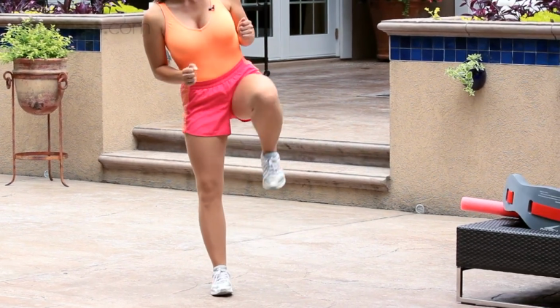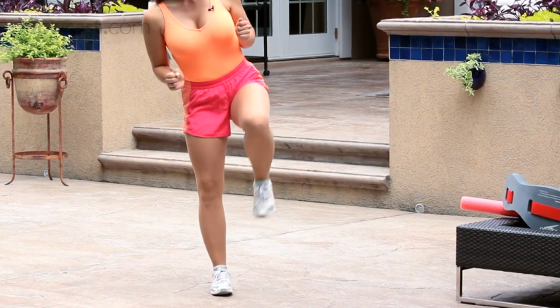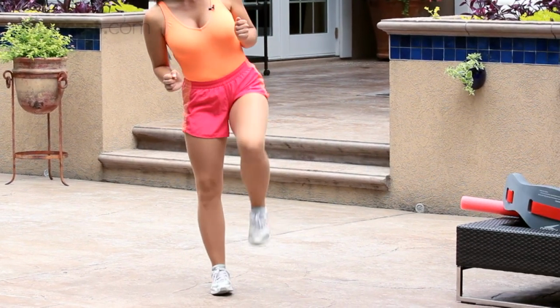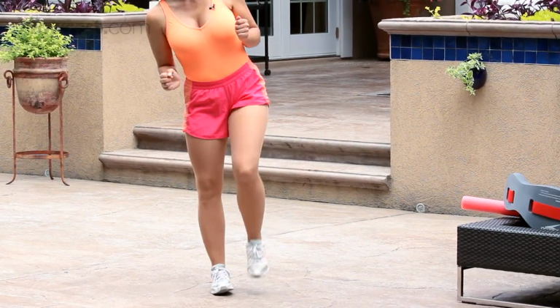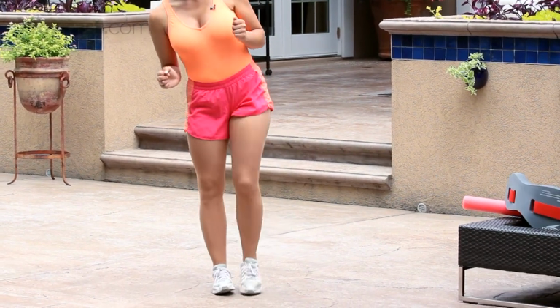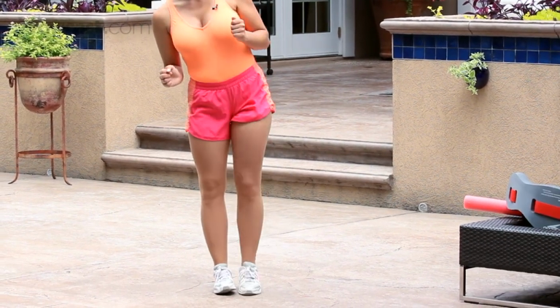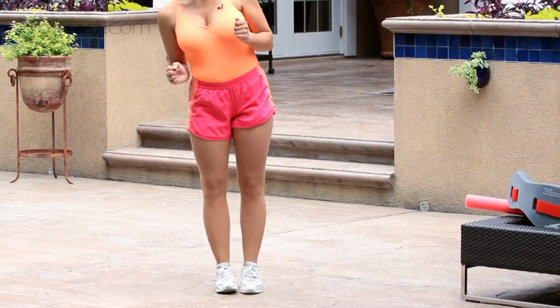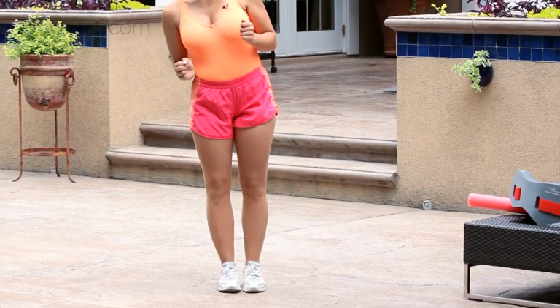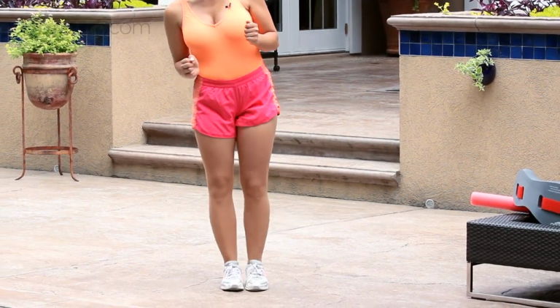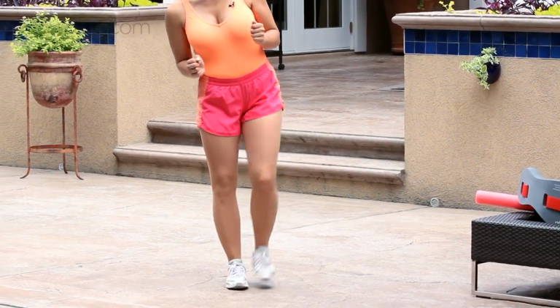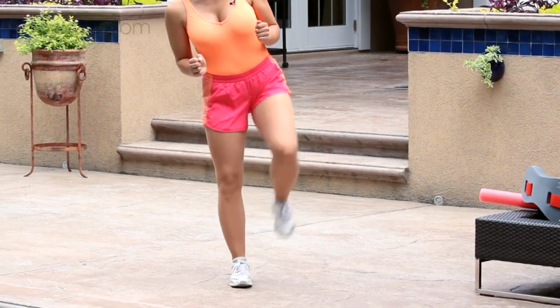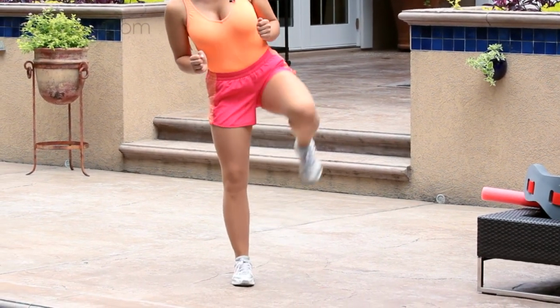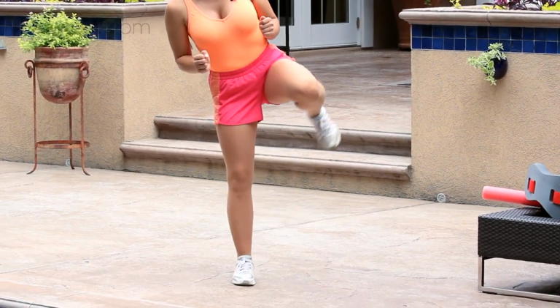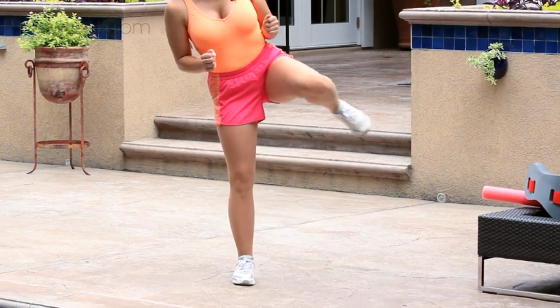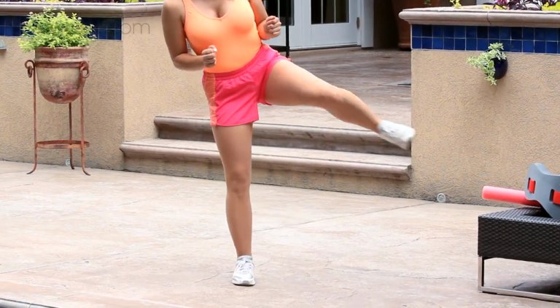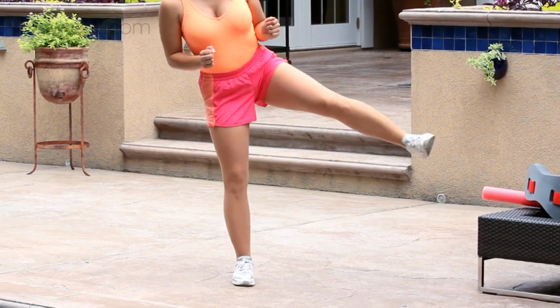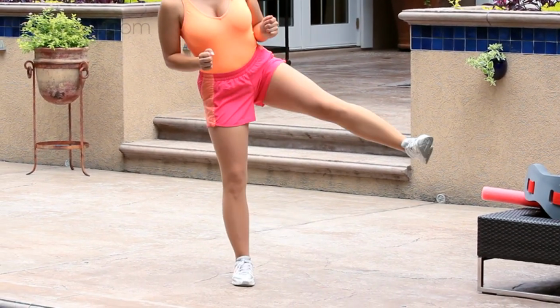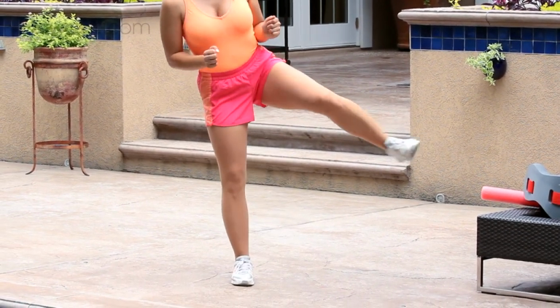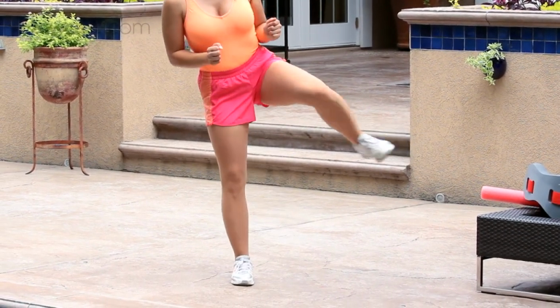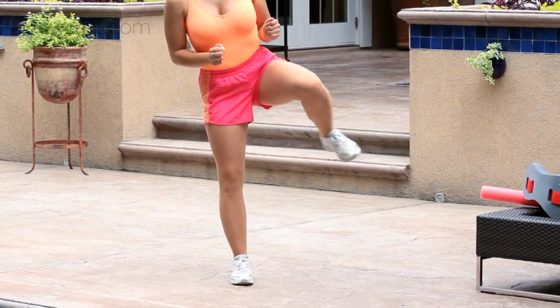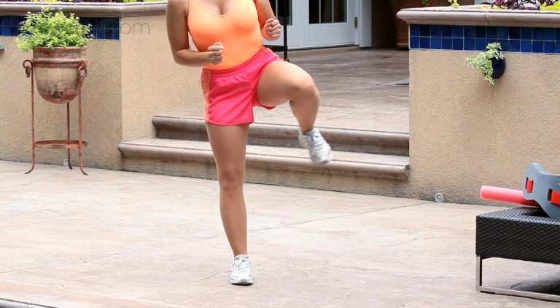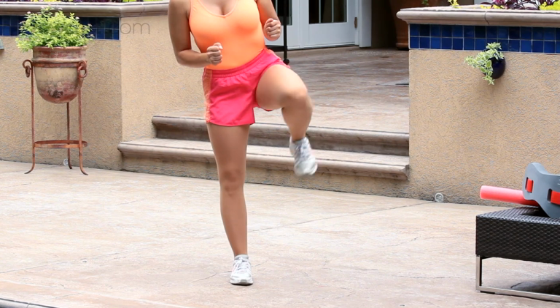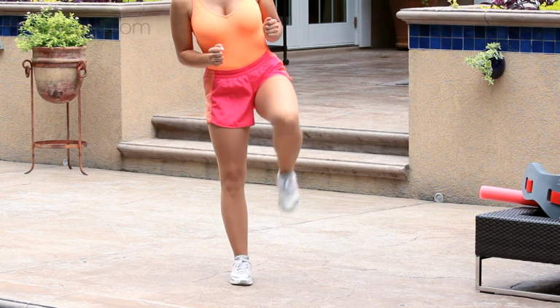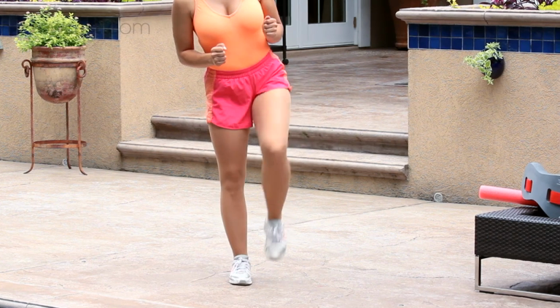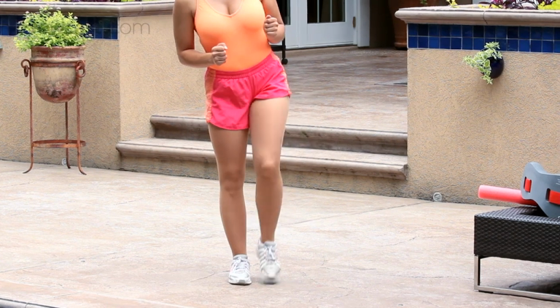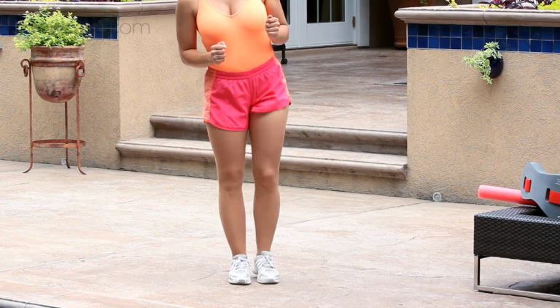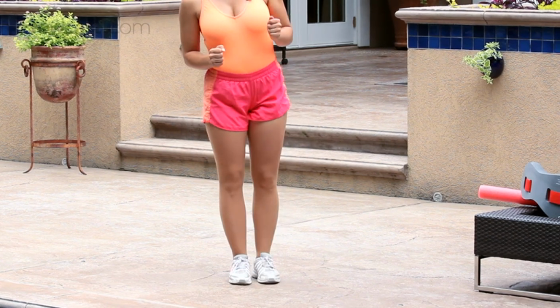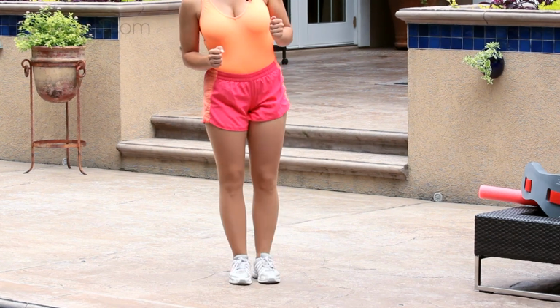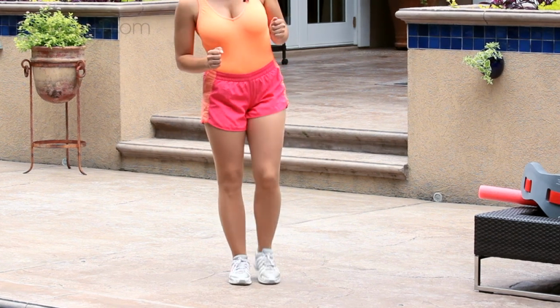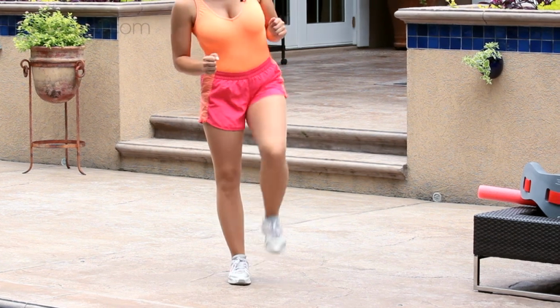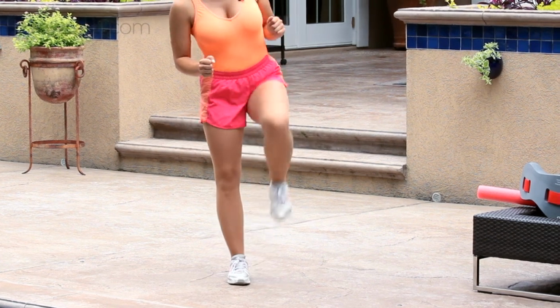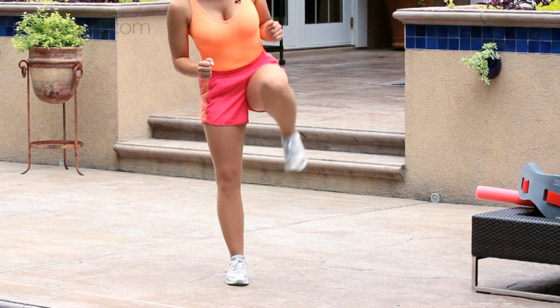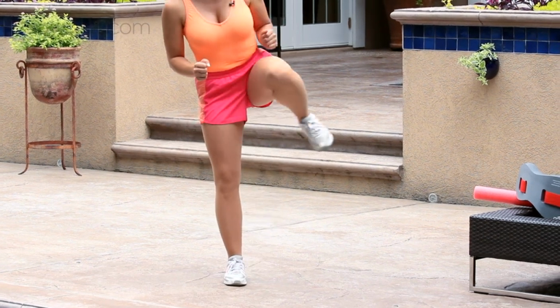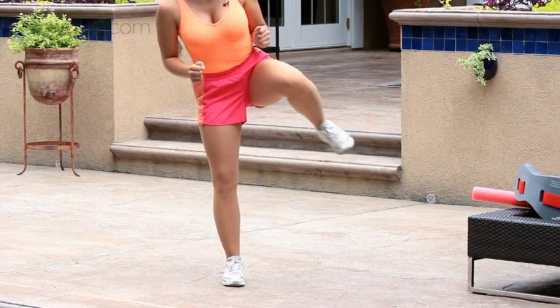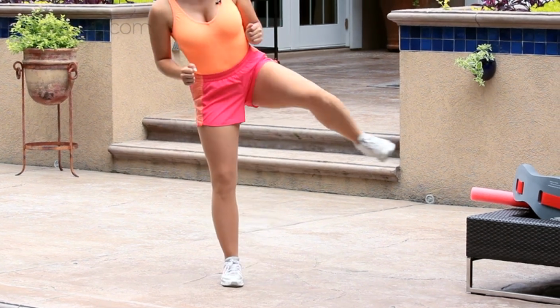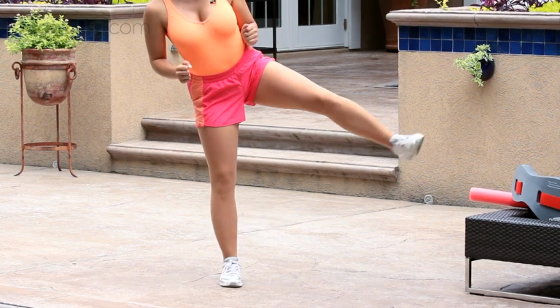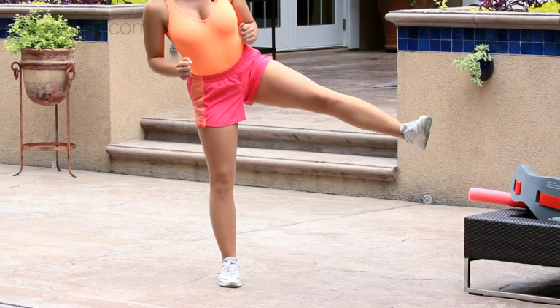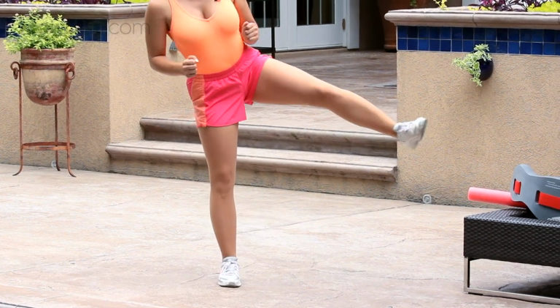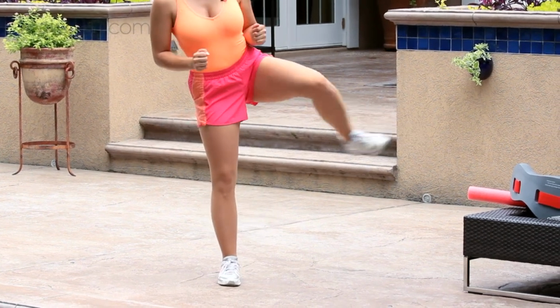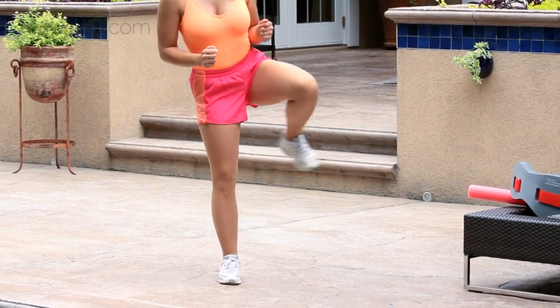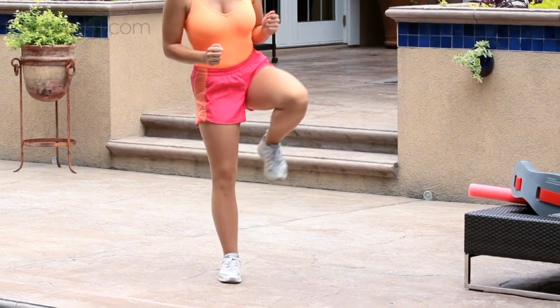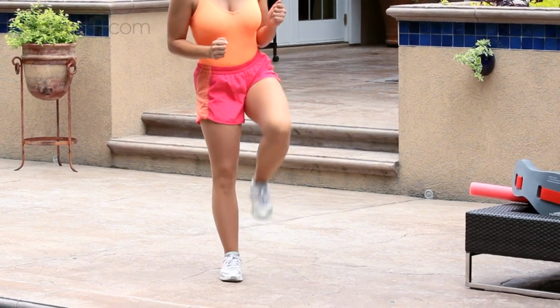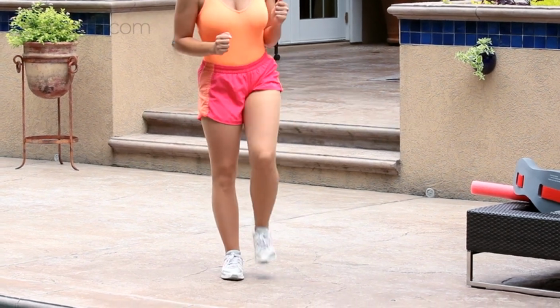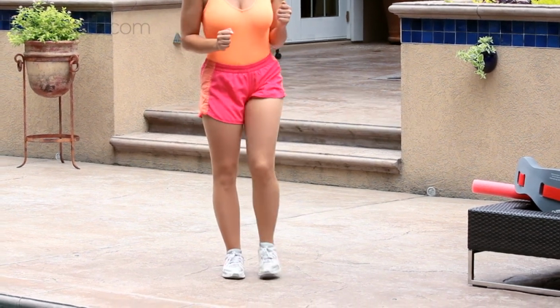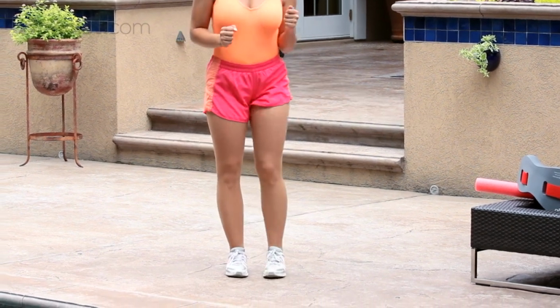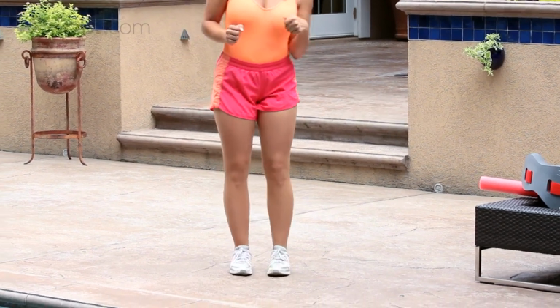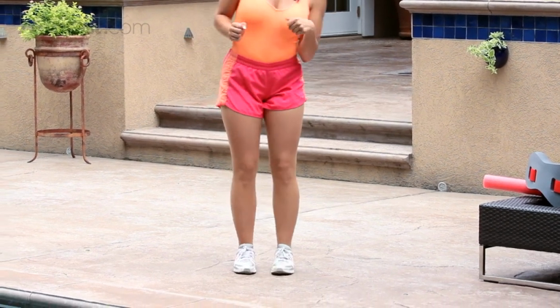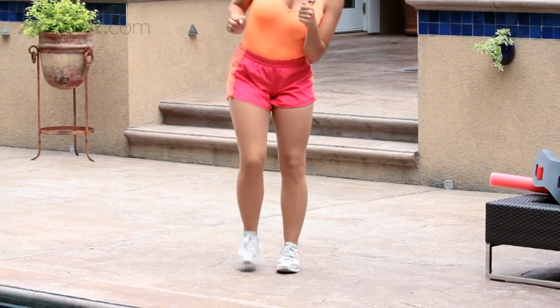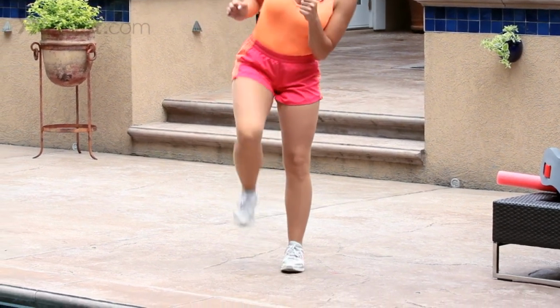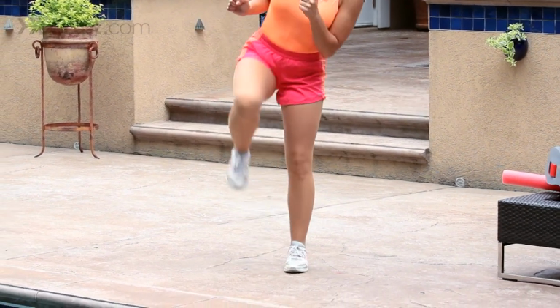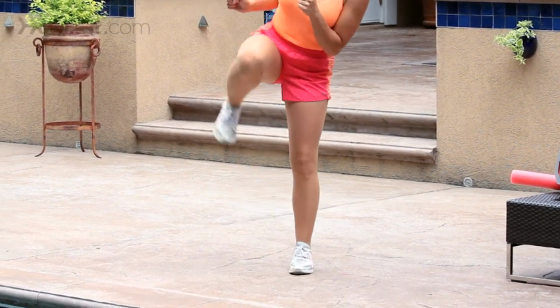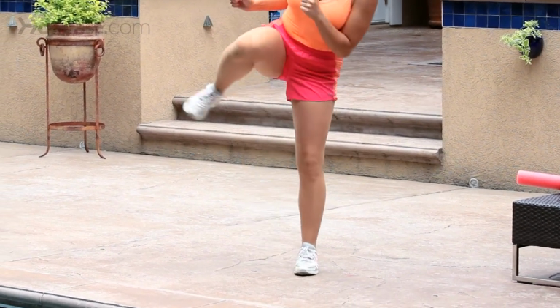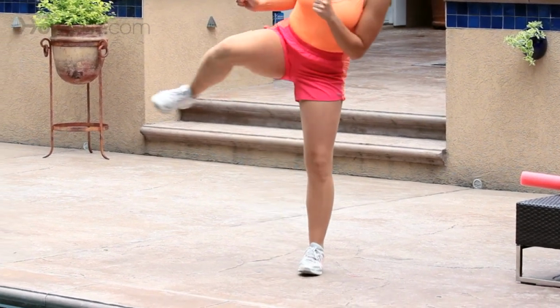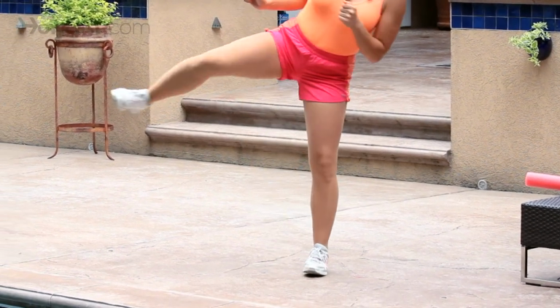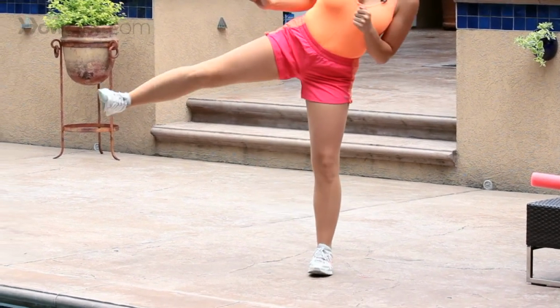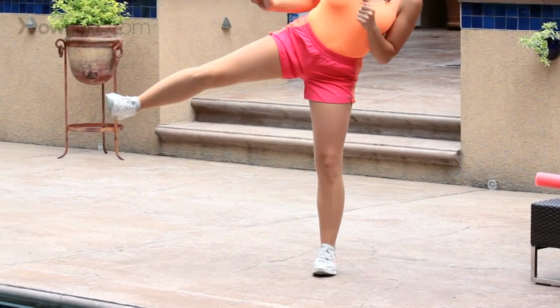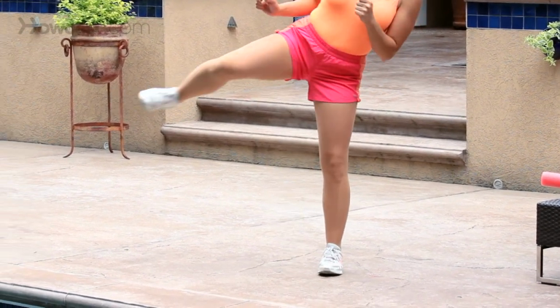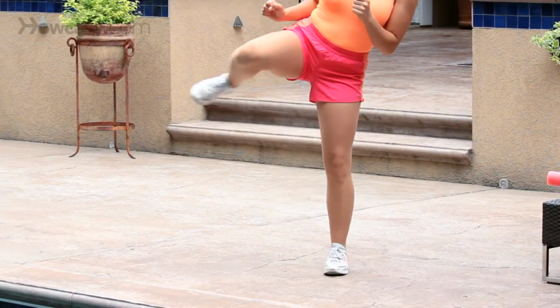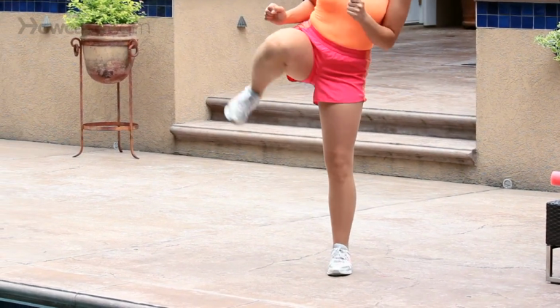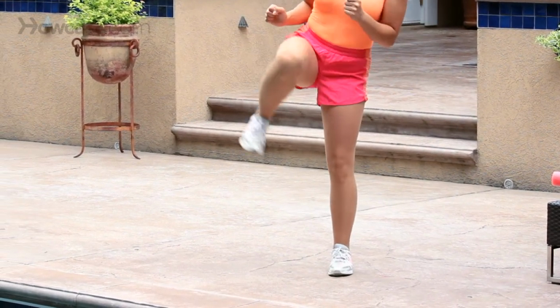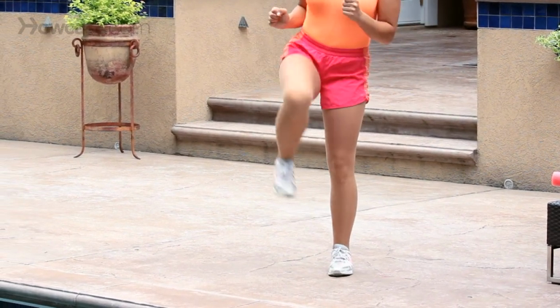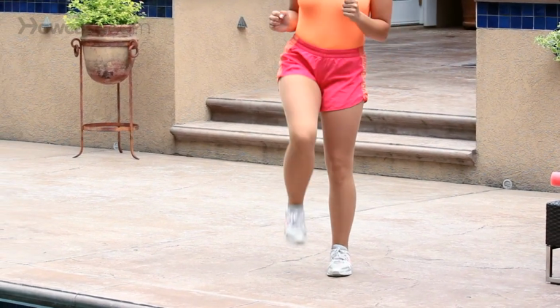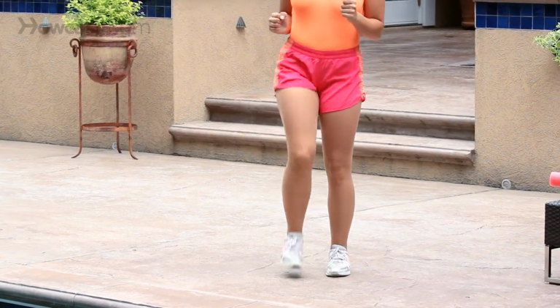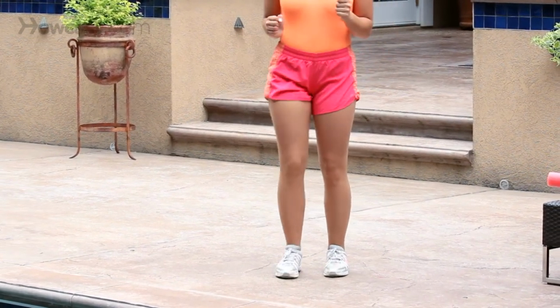Or if you're alternating, just do 24 of them. So you lift up, kick out, and alternate. Kick out and alternate.